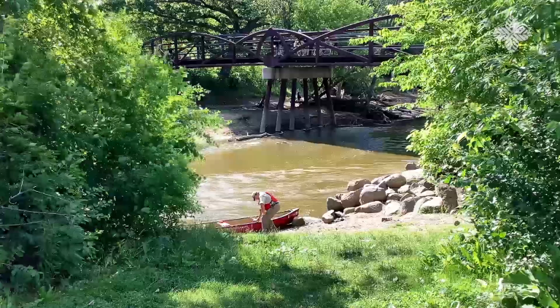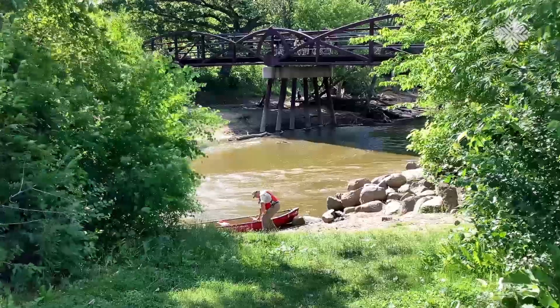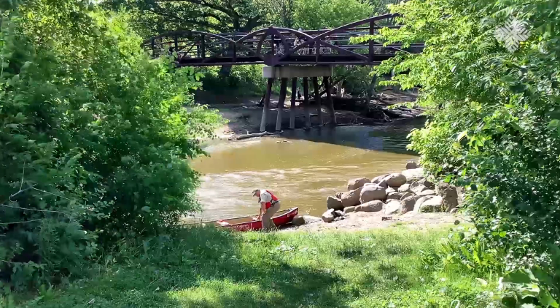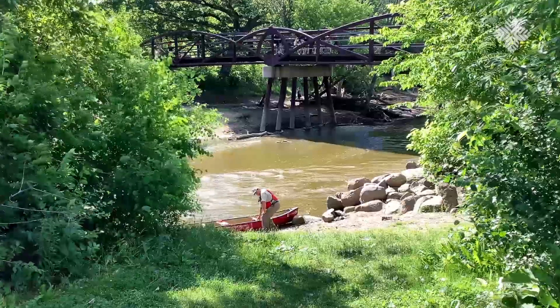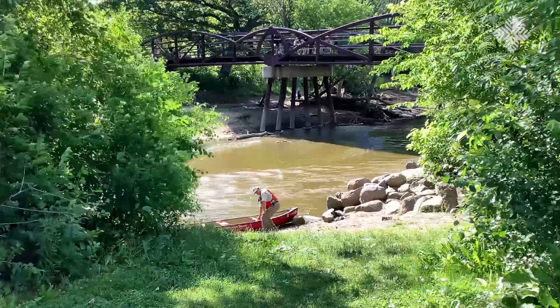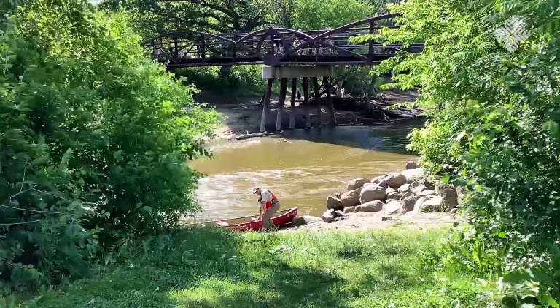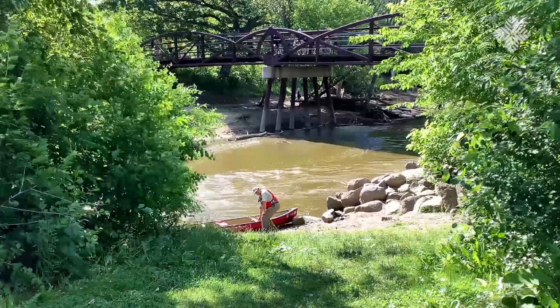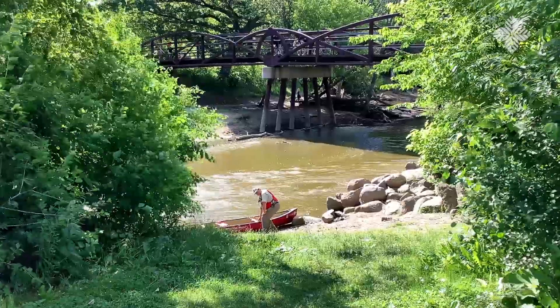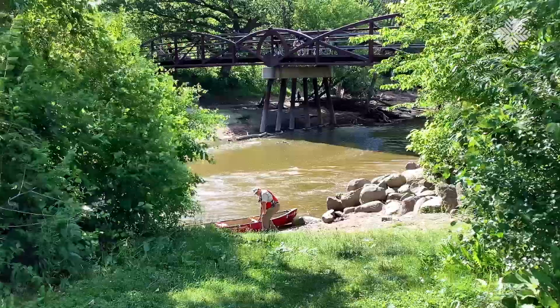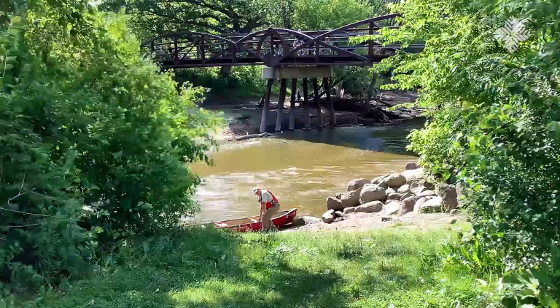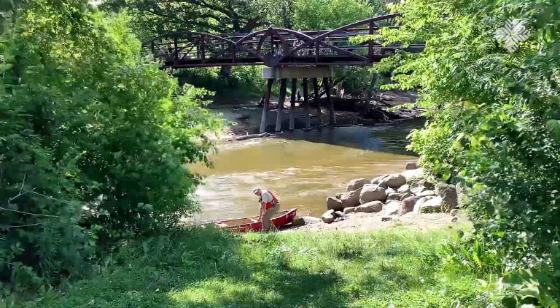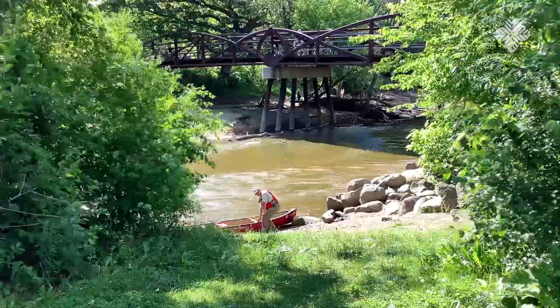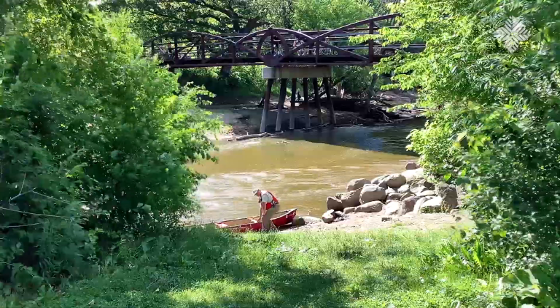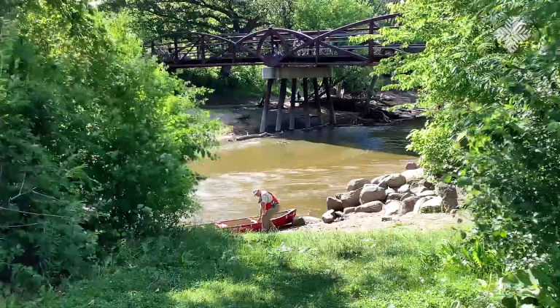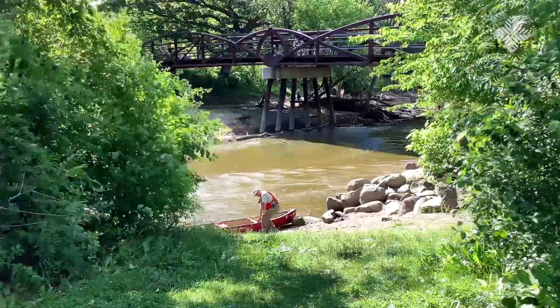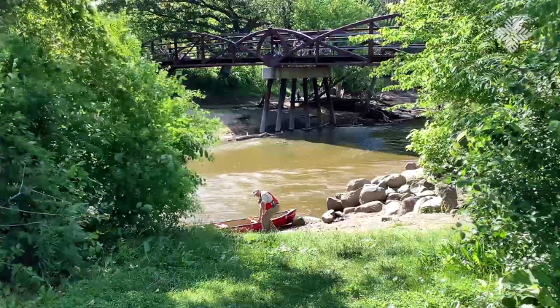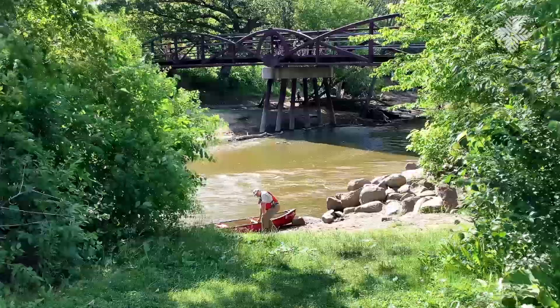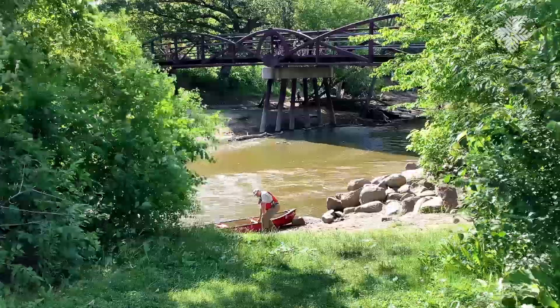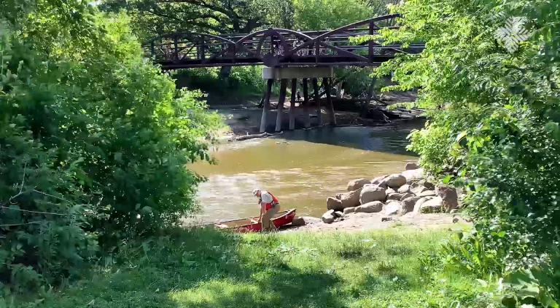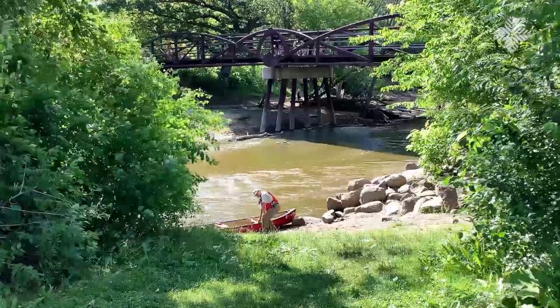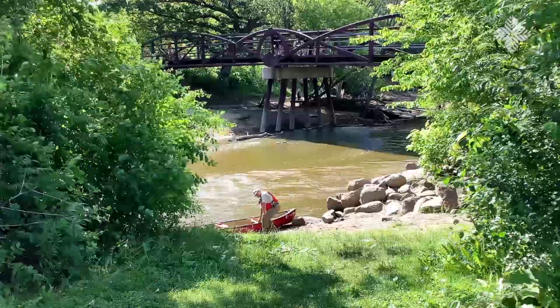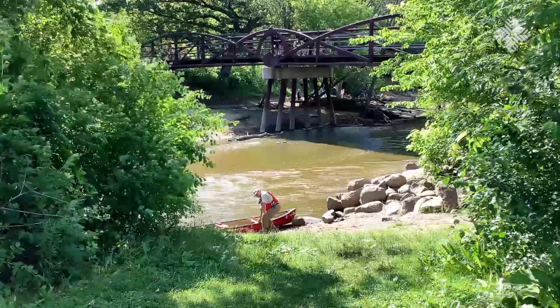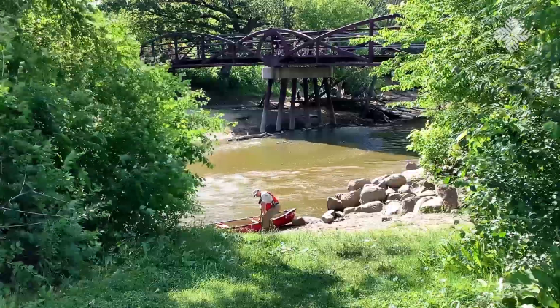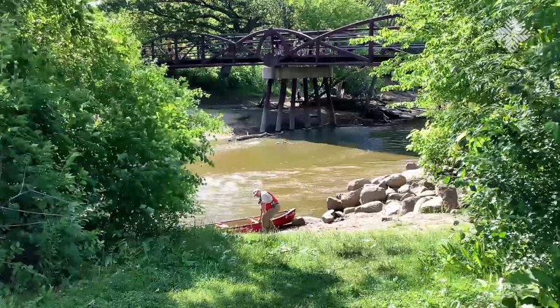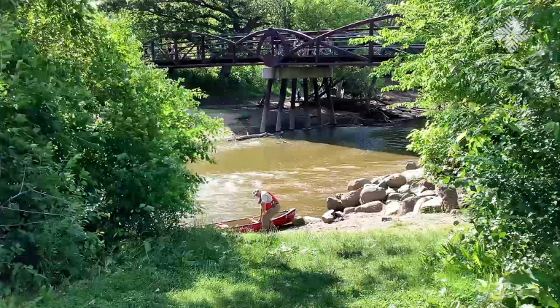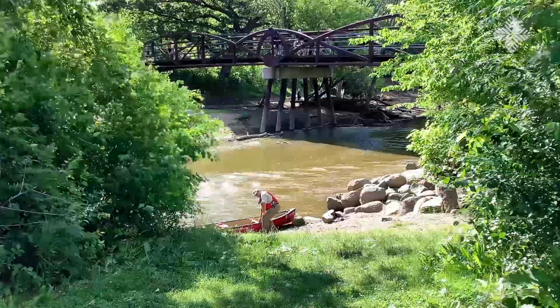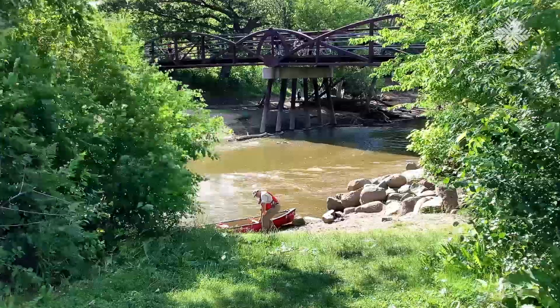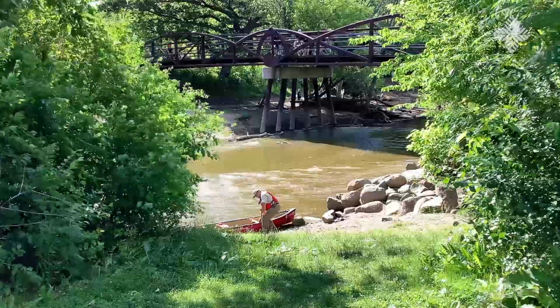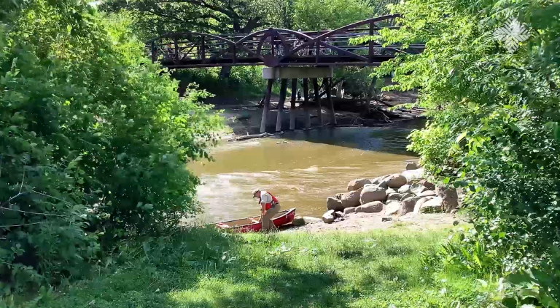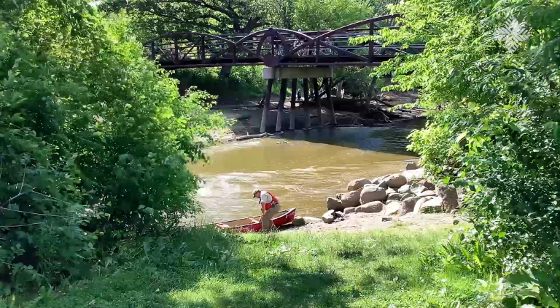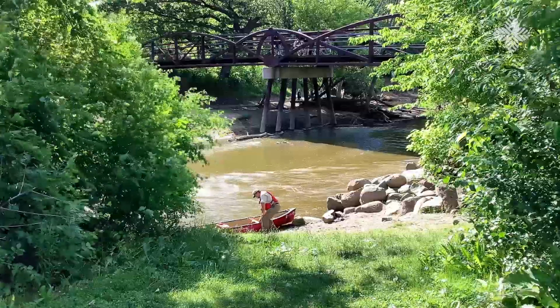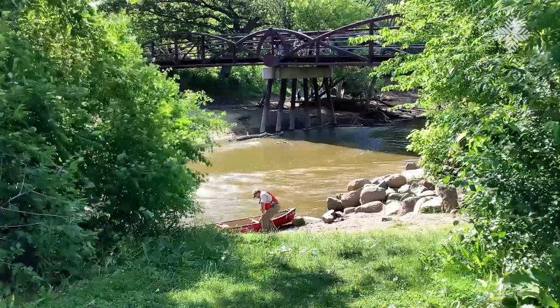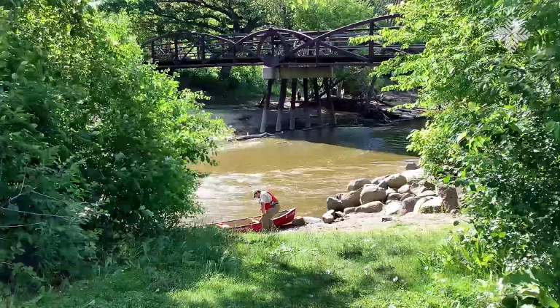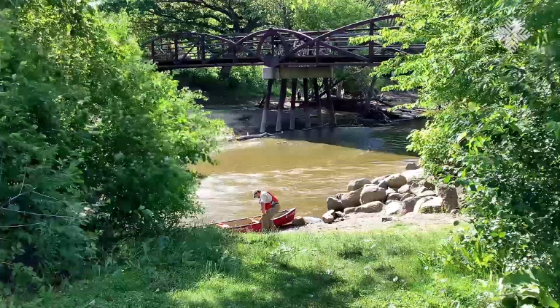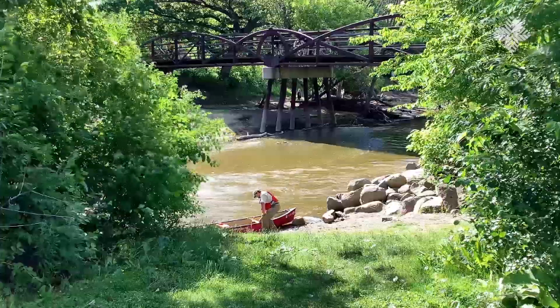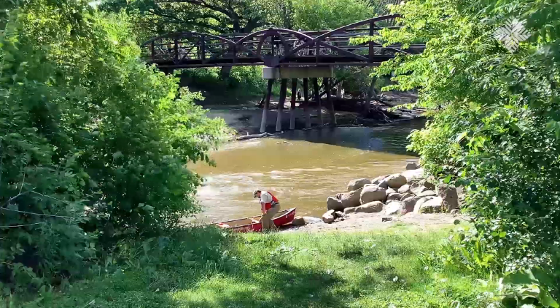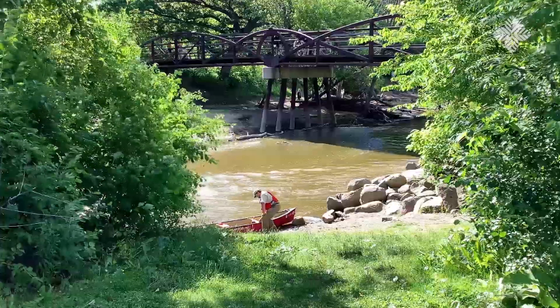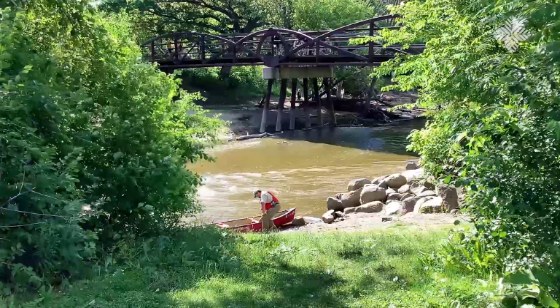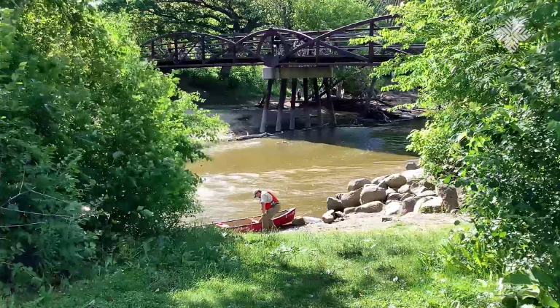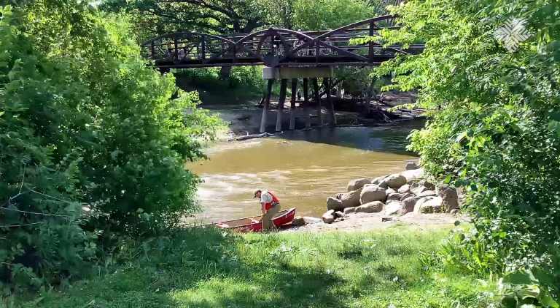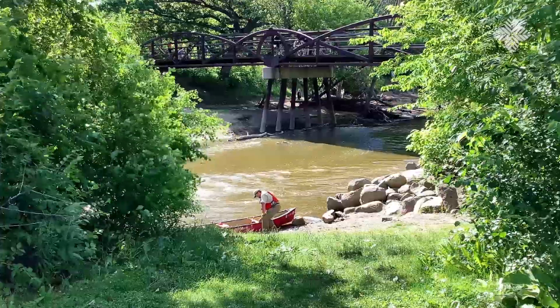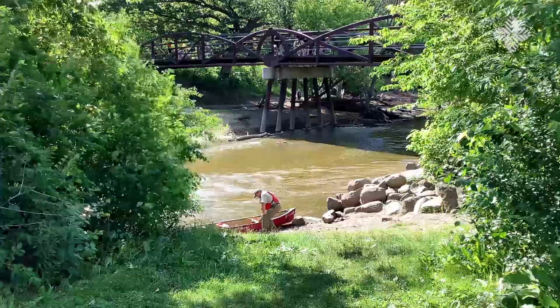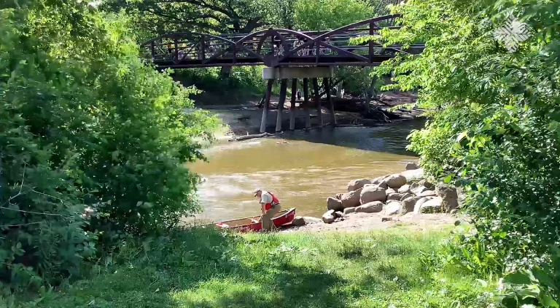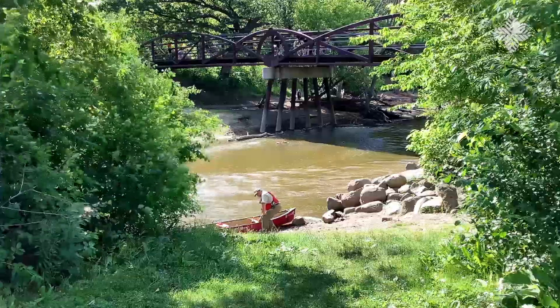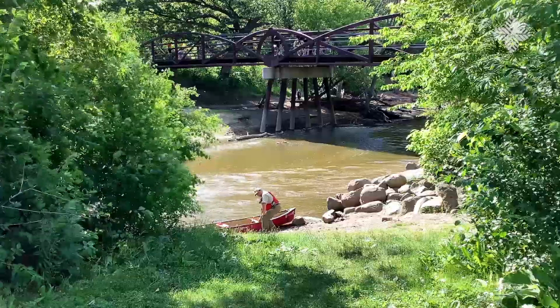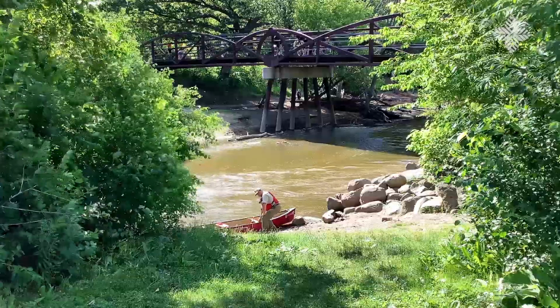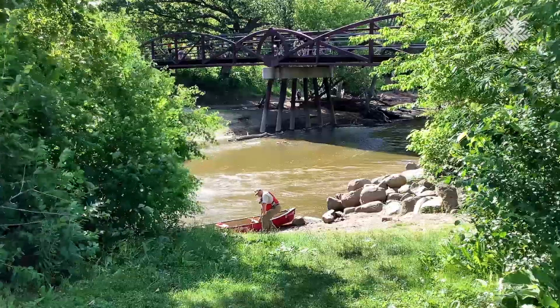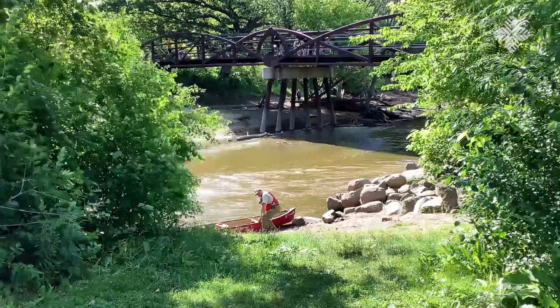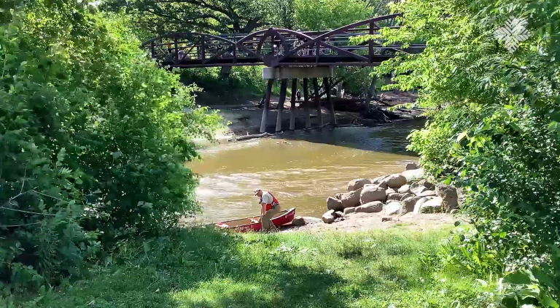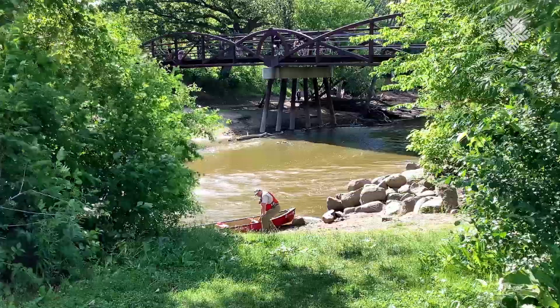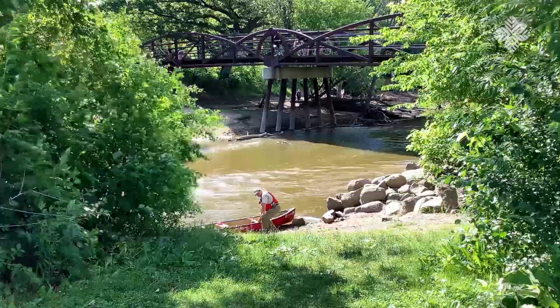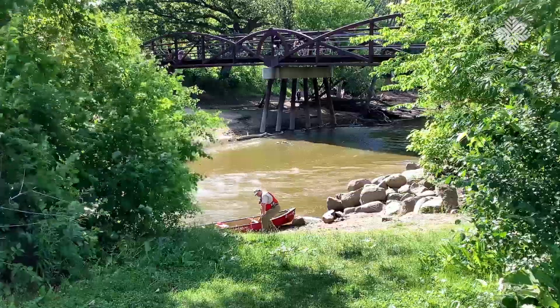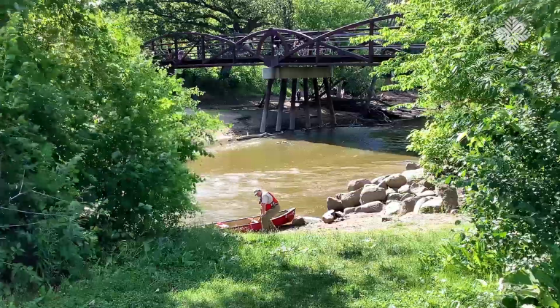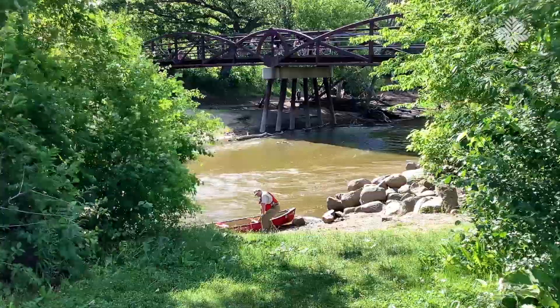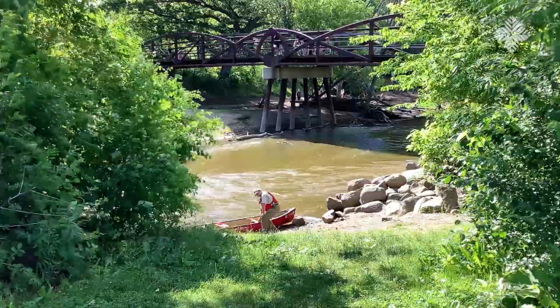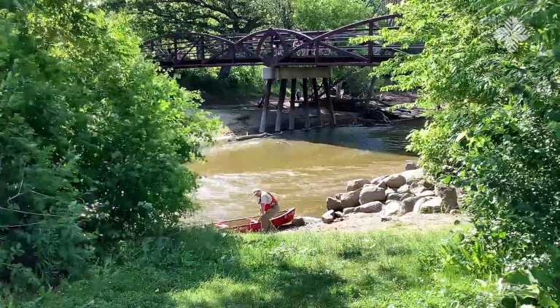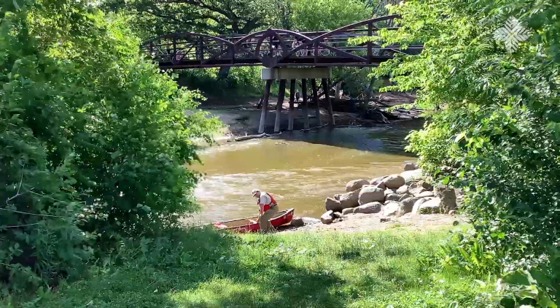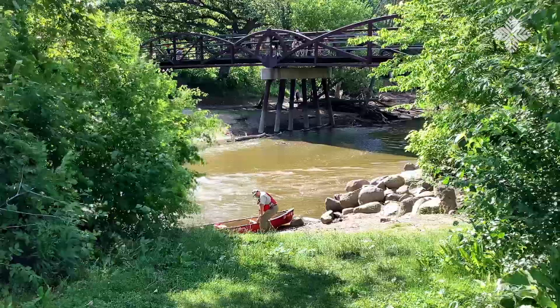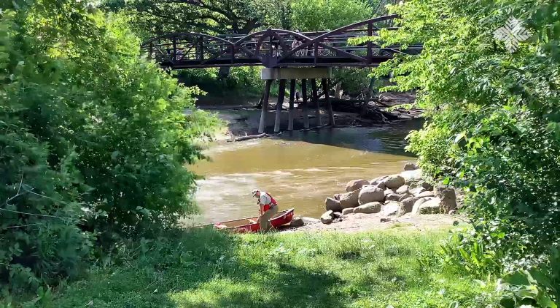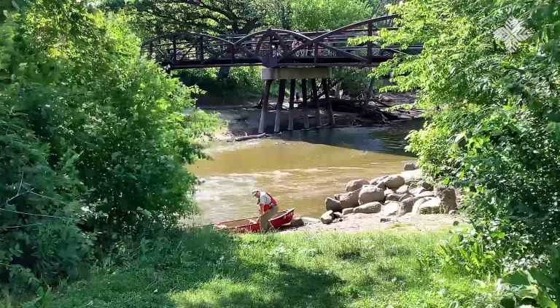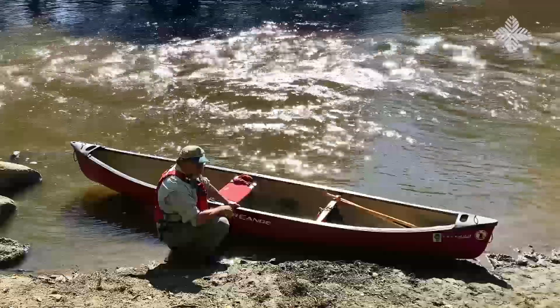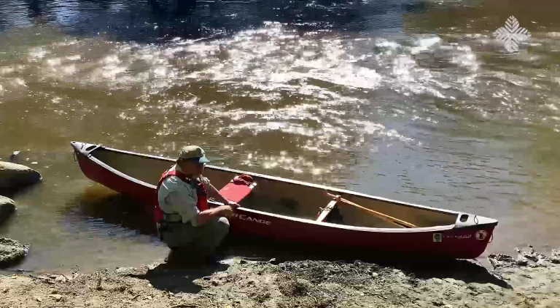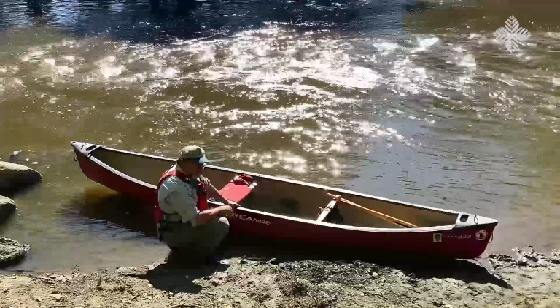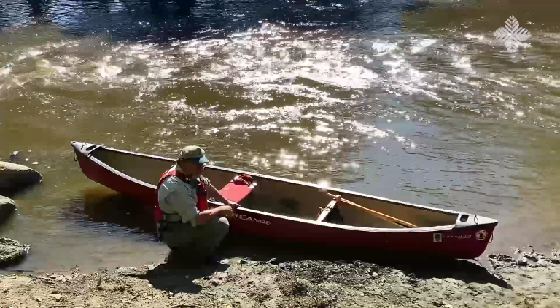Here's what the launch looks like. It's a little bit steep and a little bit muddy, so just be careful.